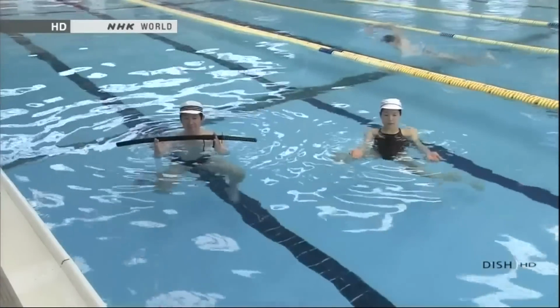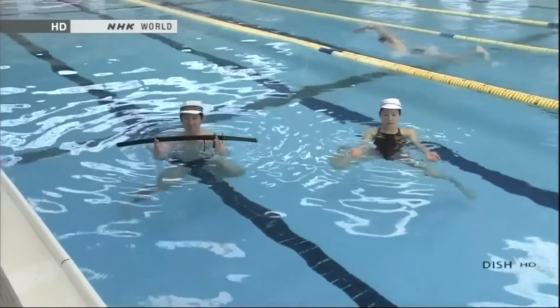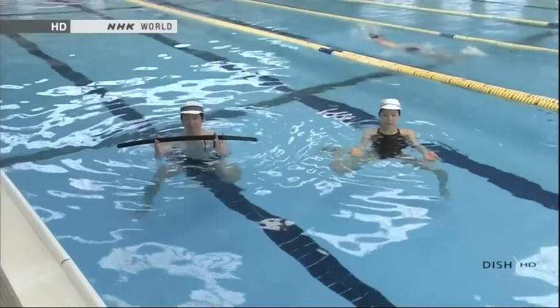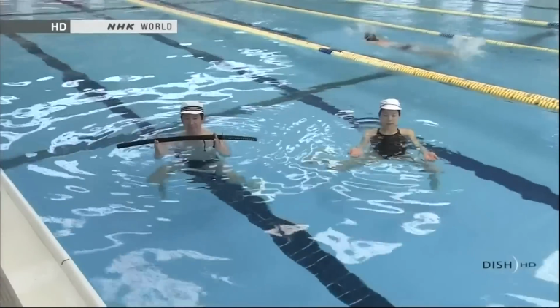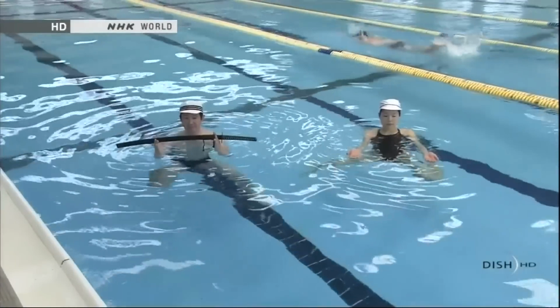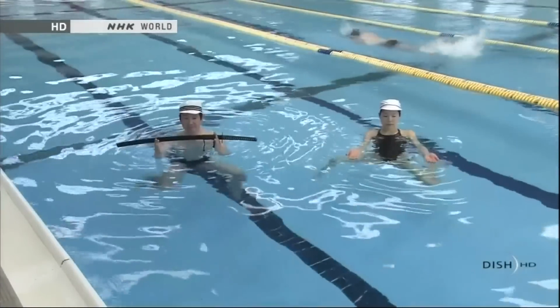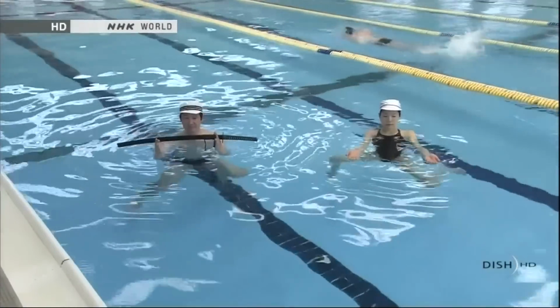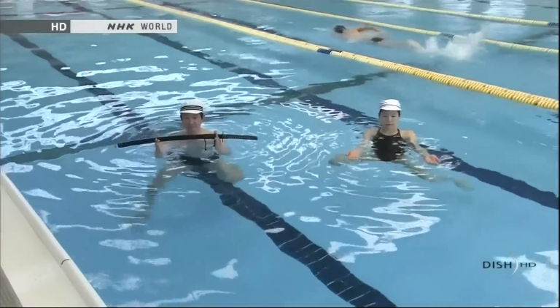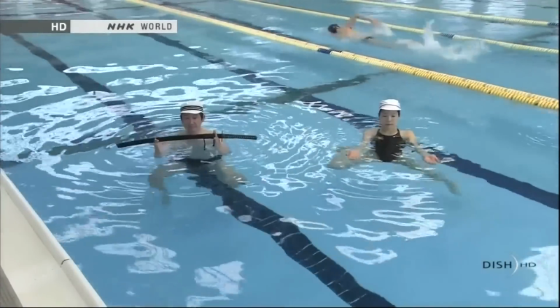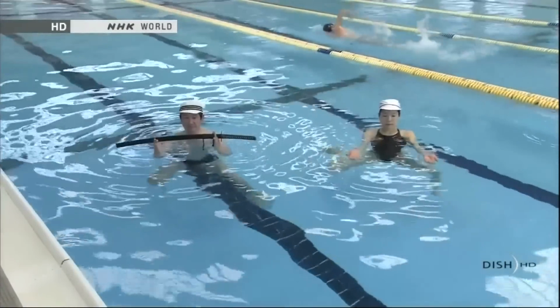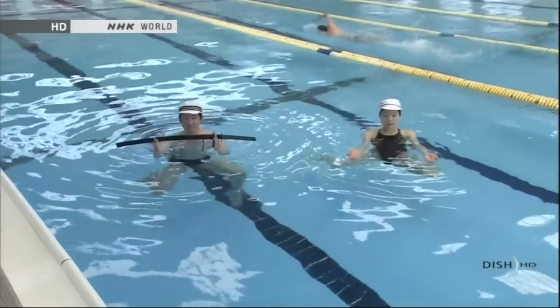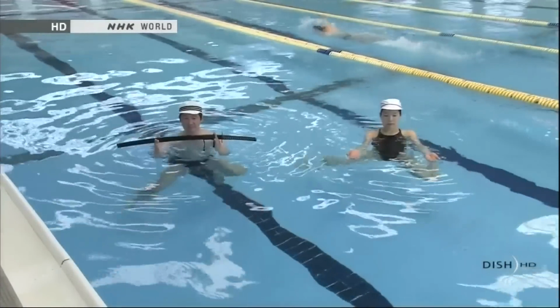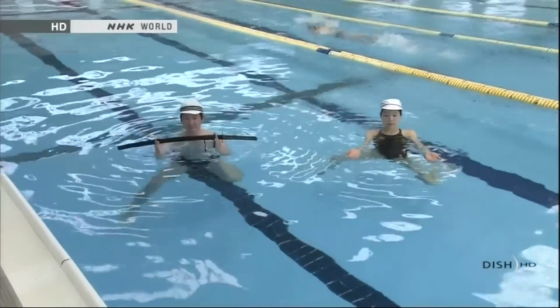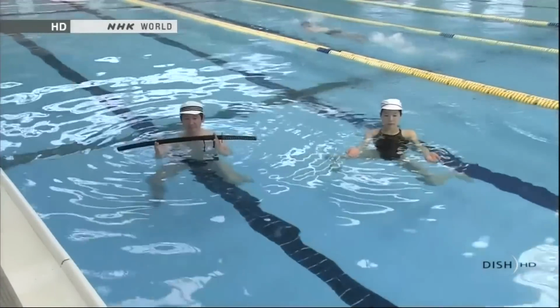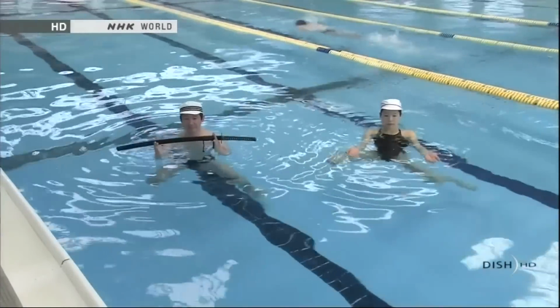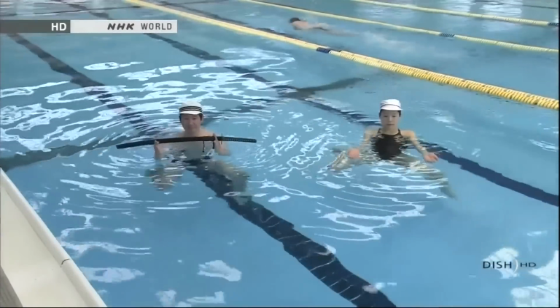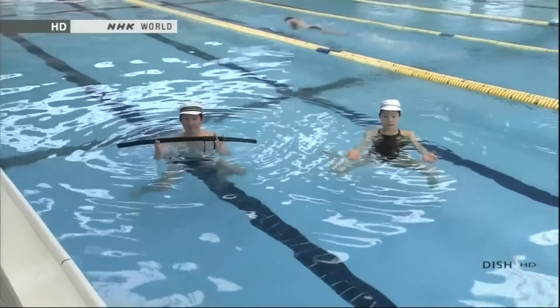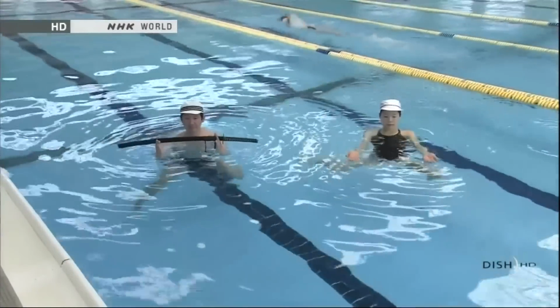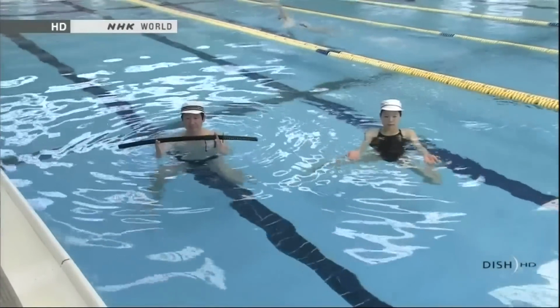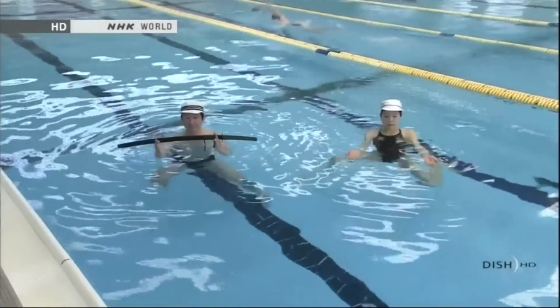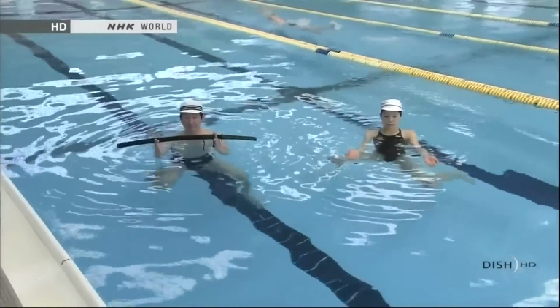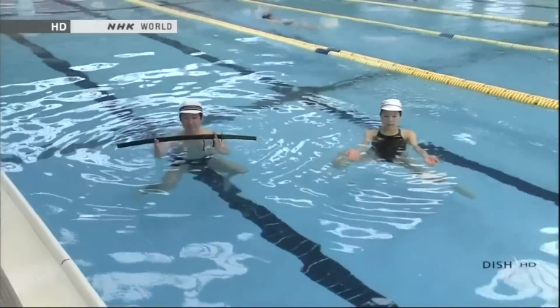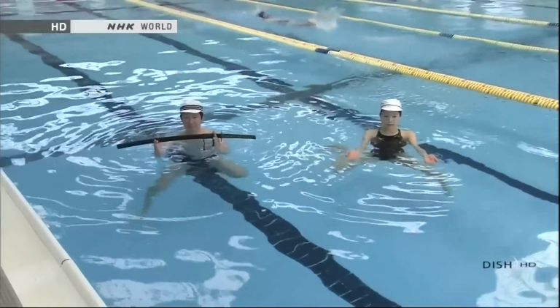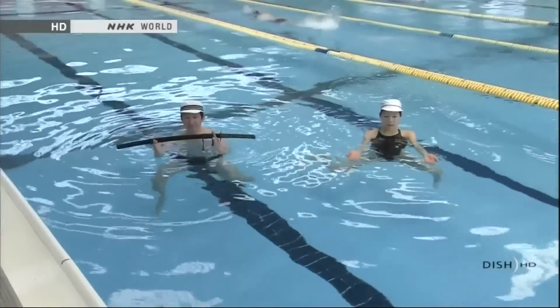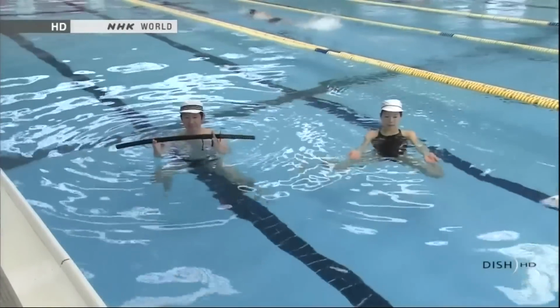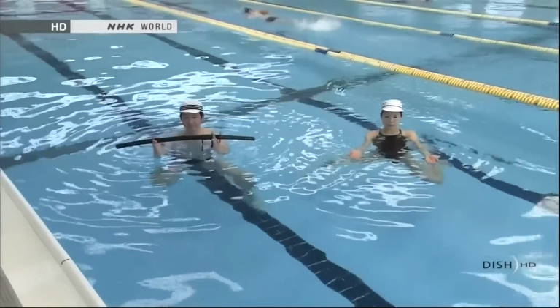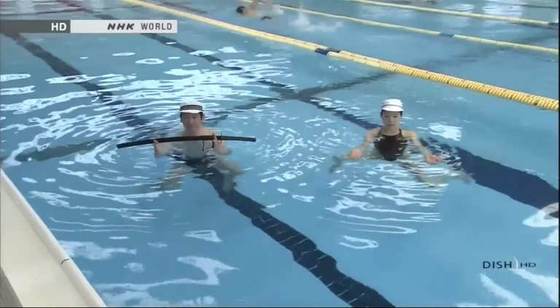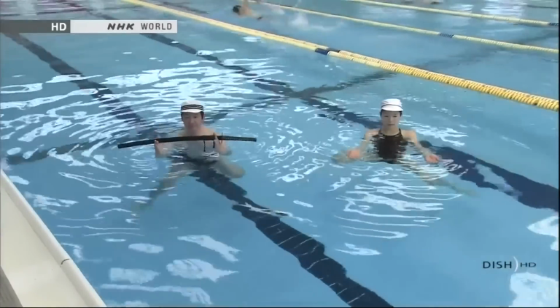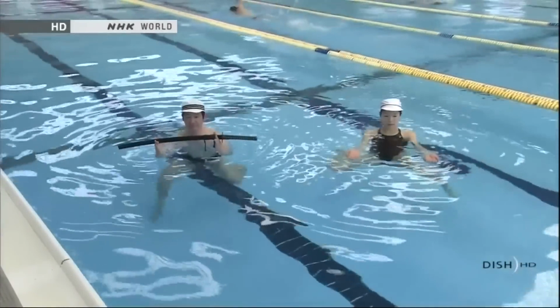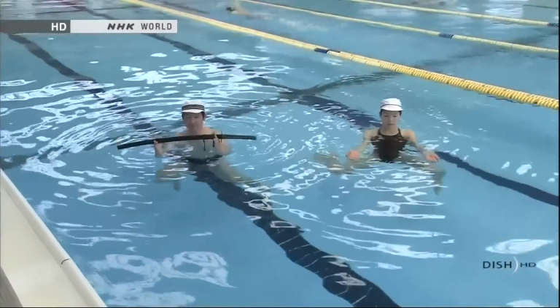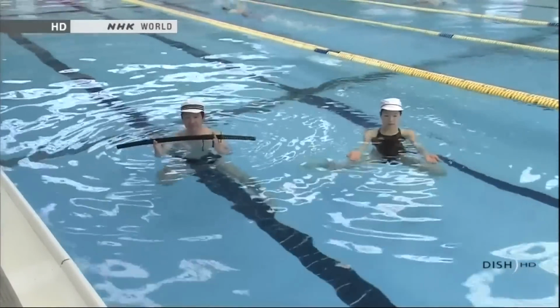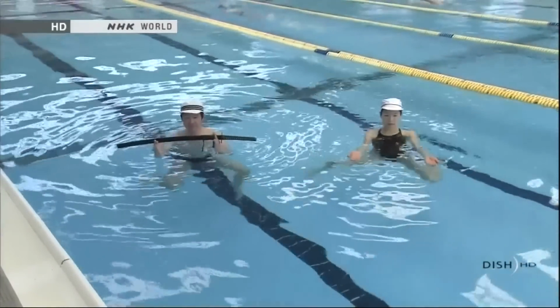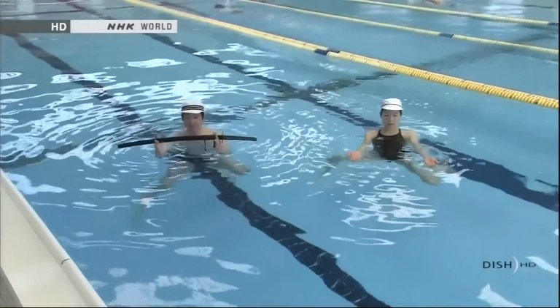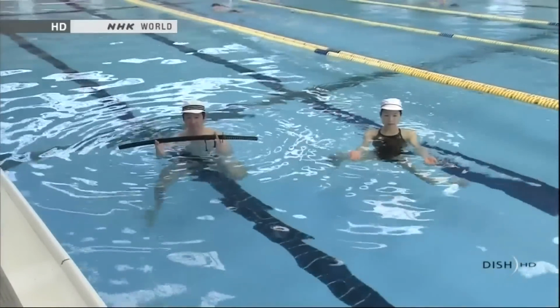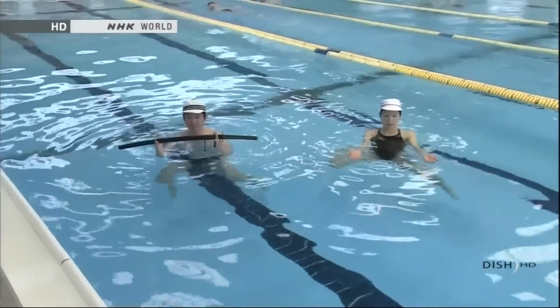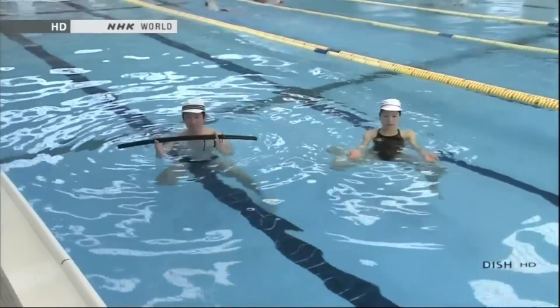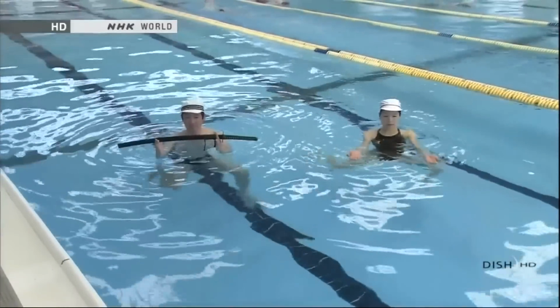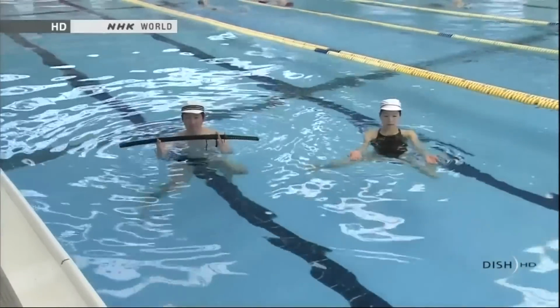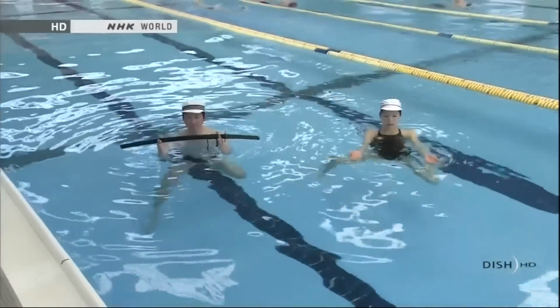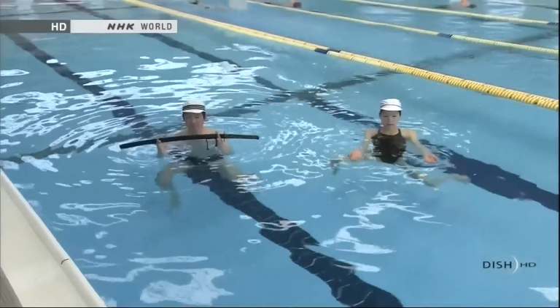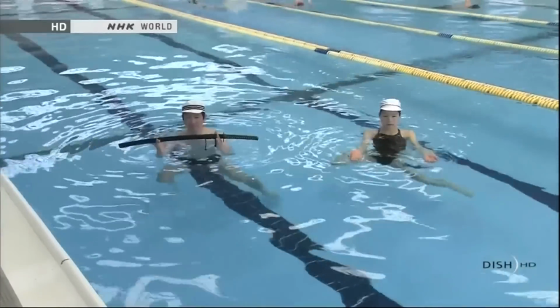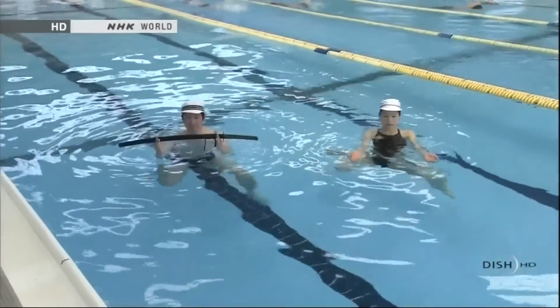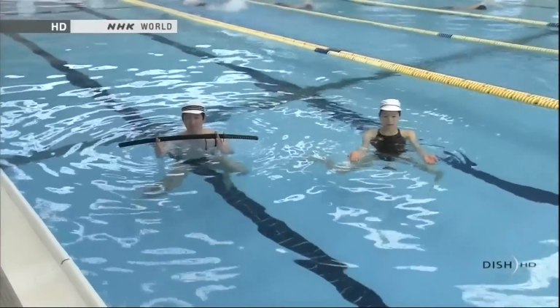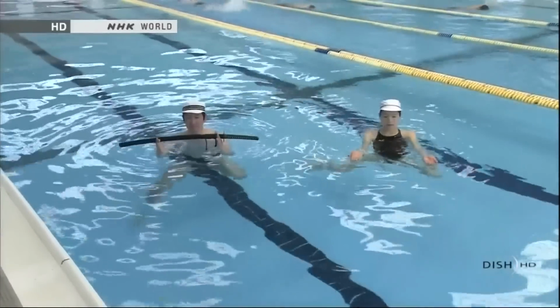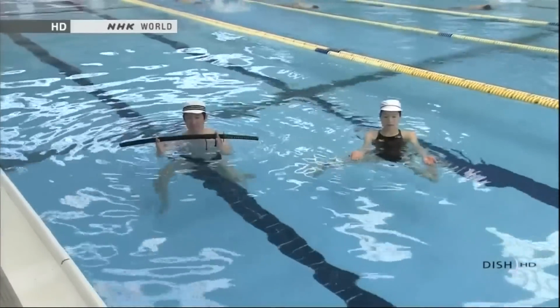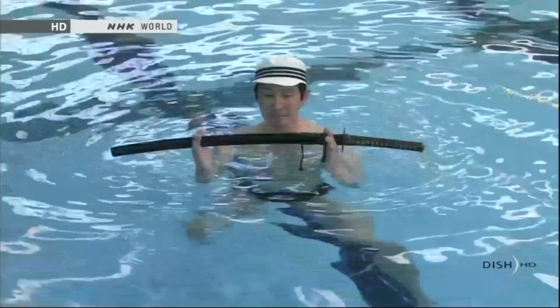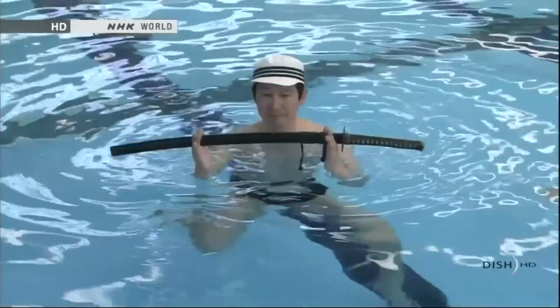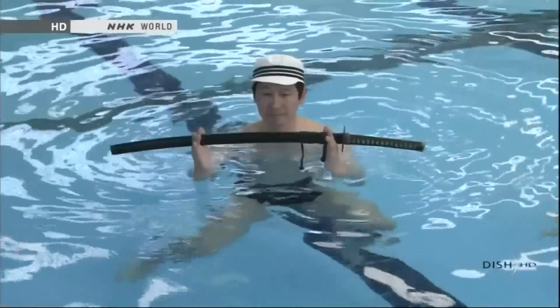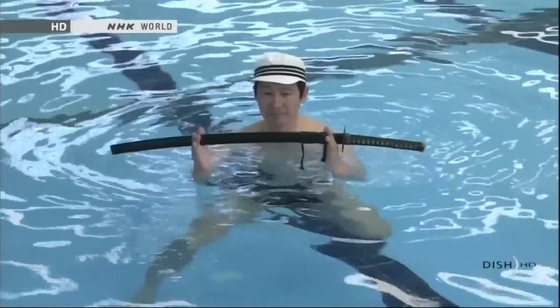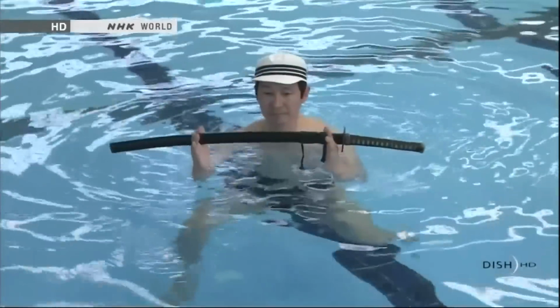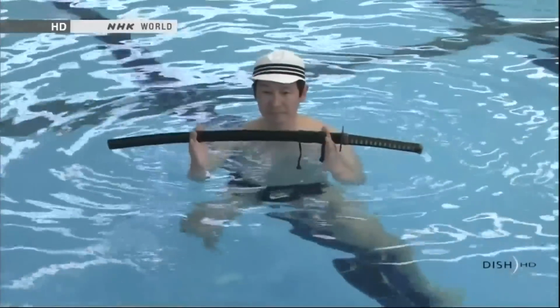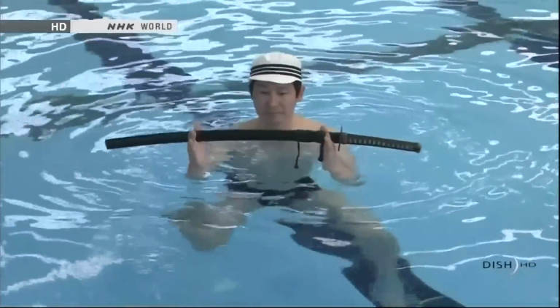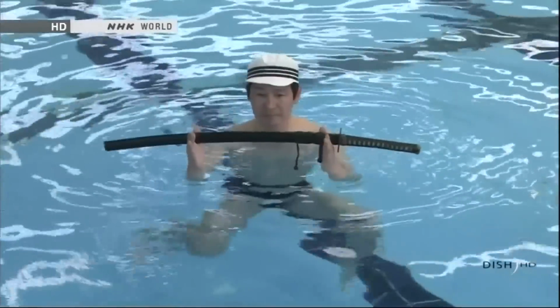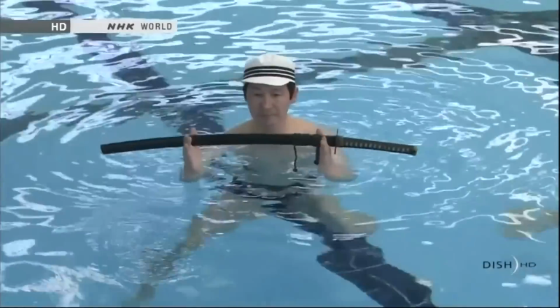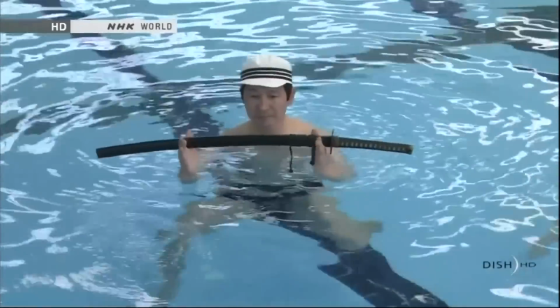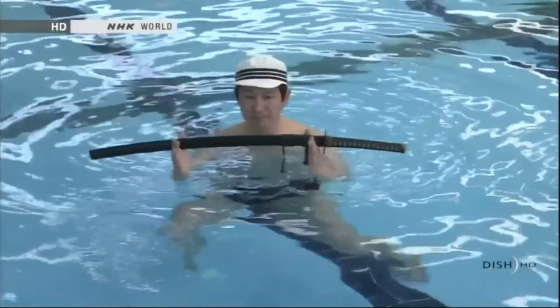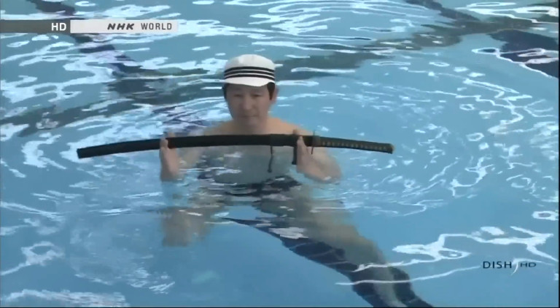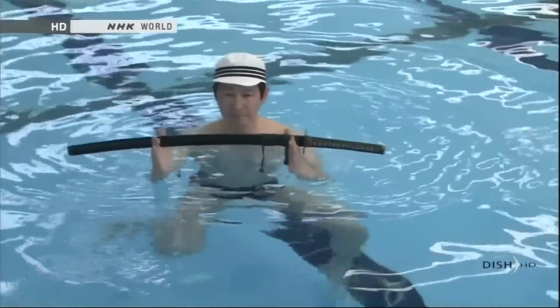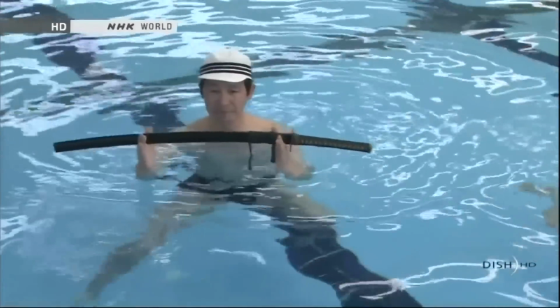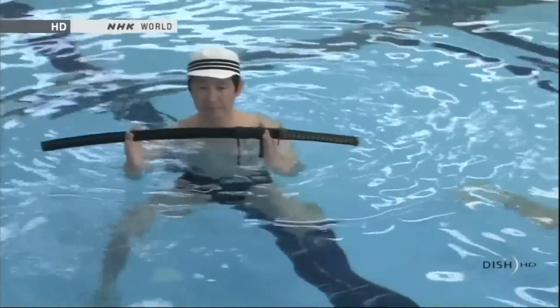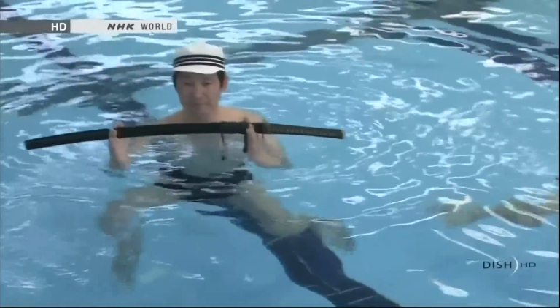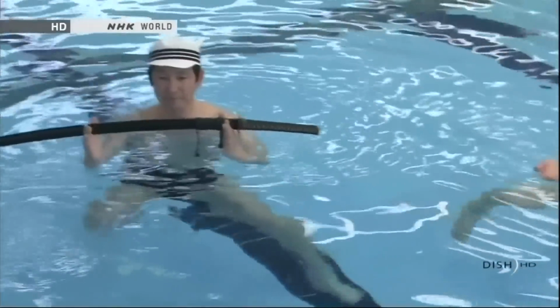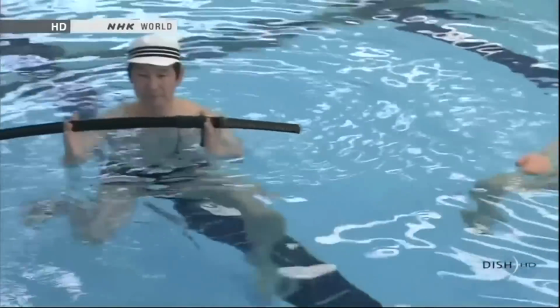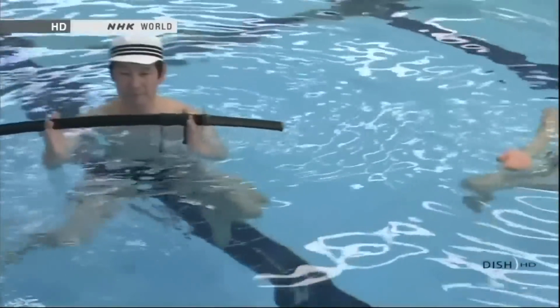So what's this? This is treading water, the basic element of Japanese traditional swimming.